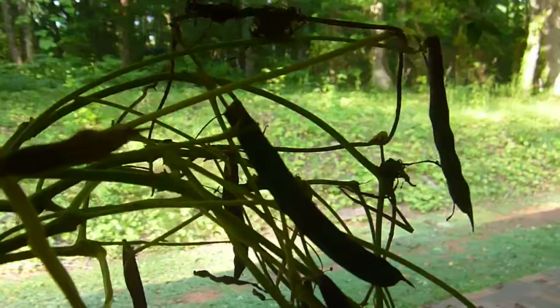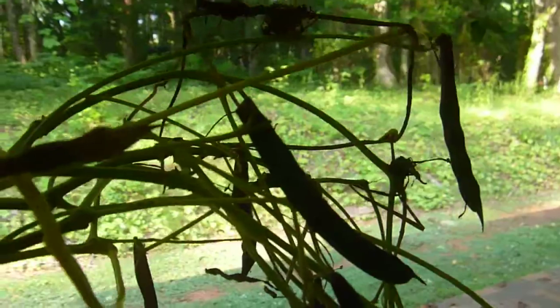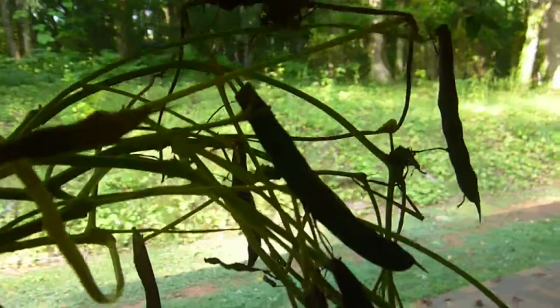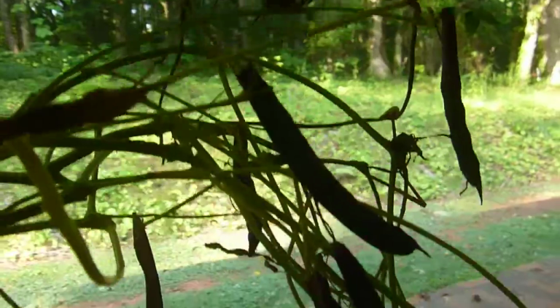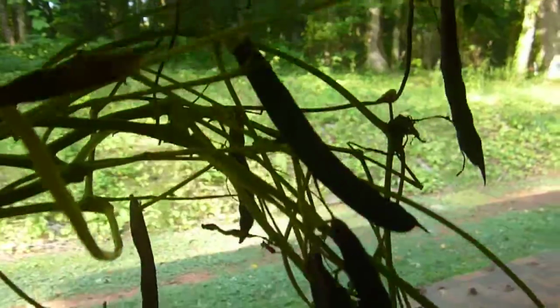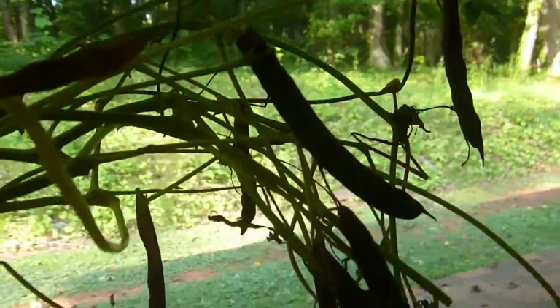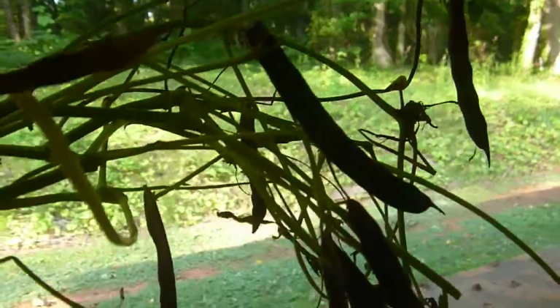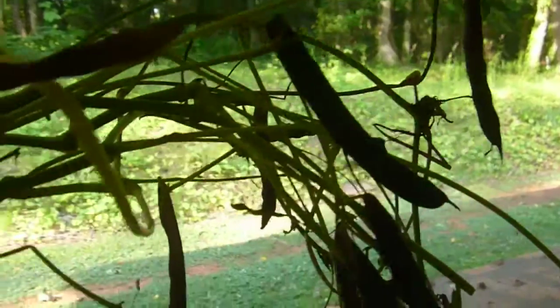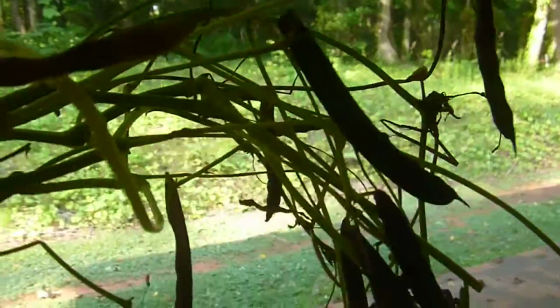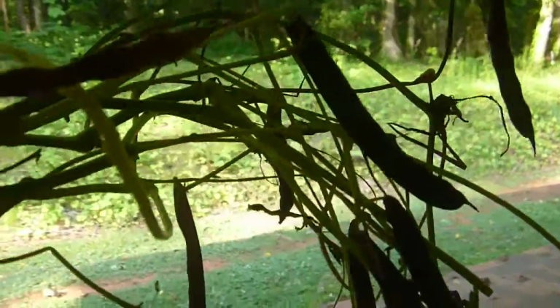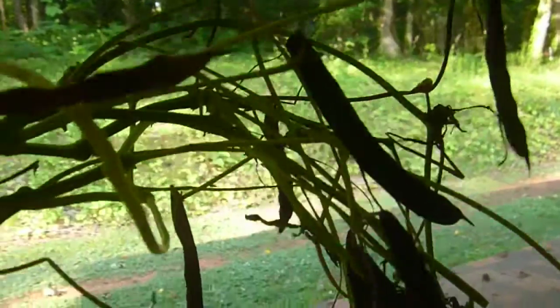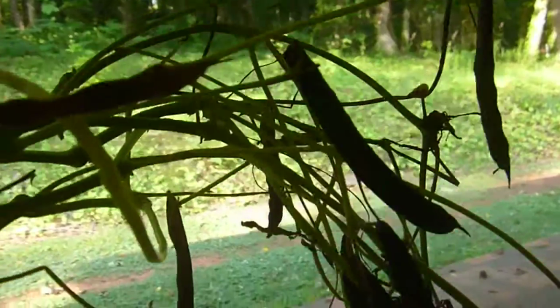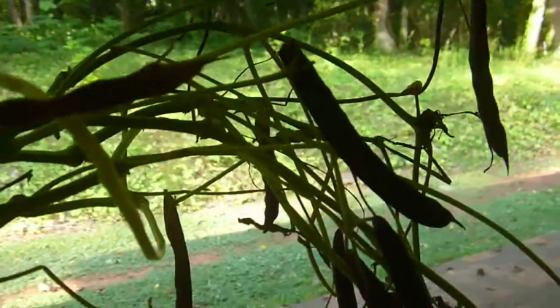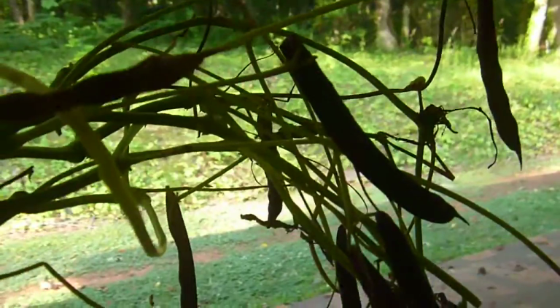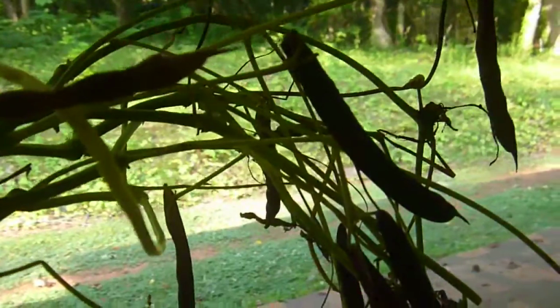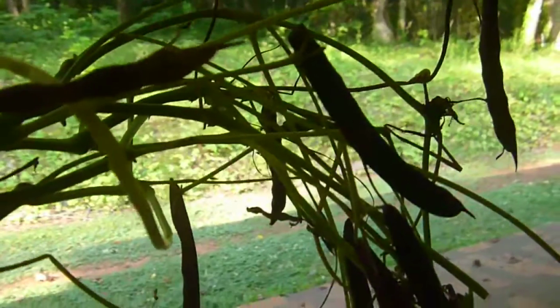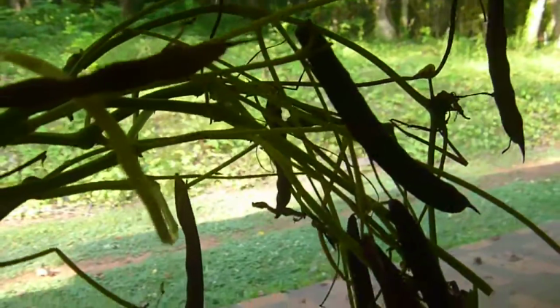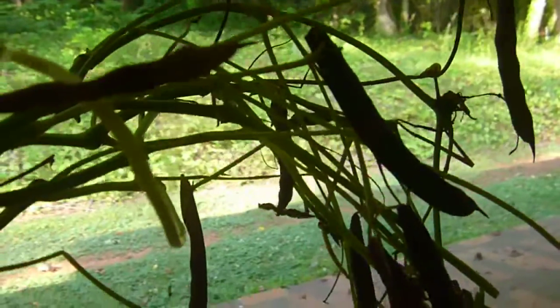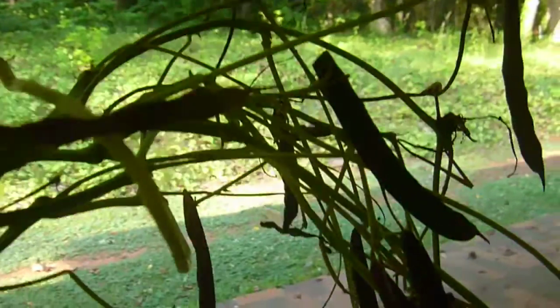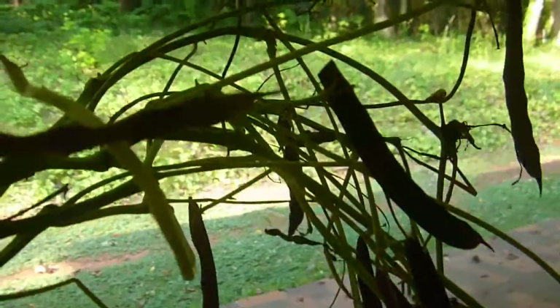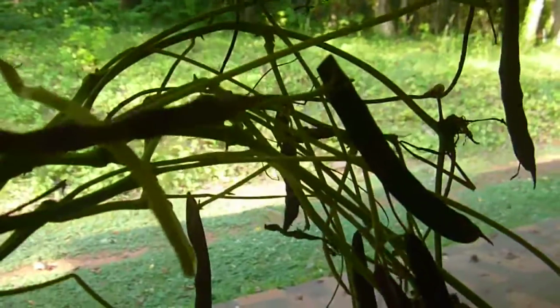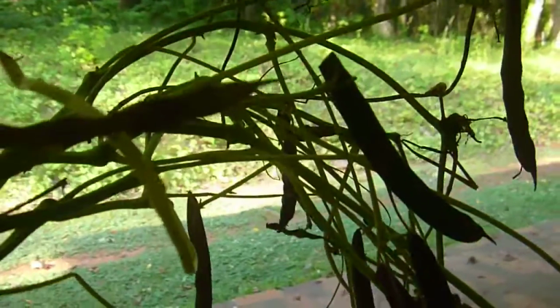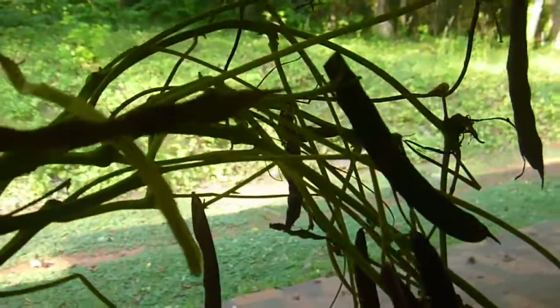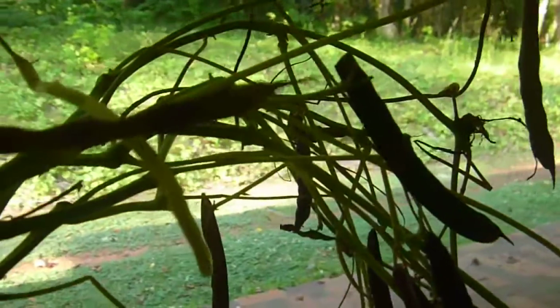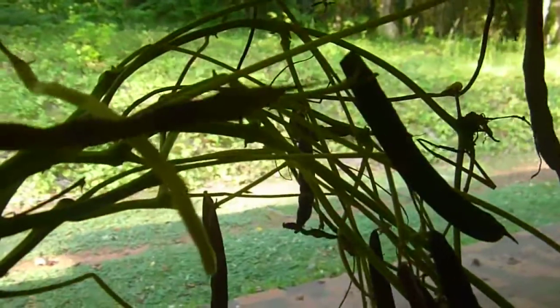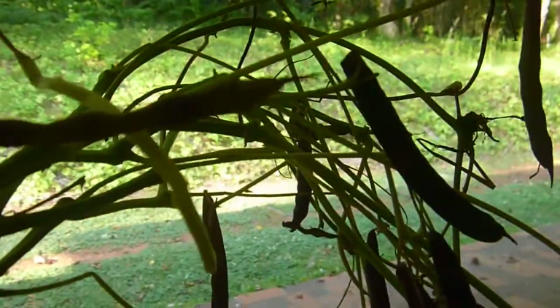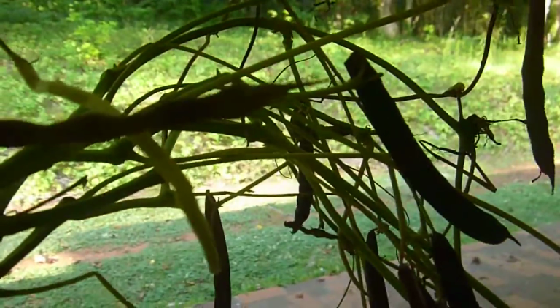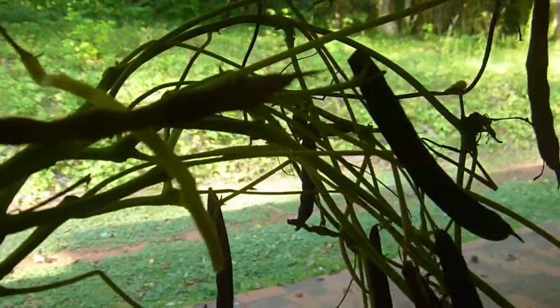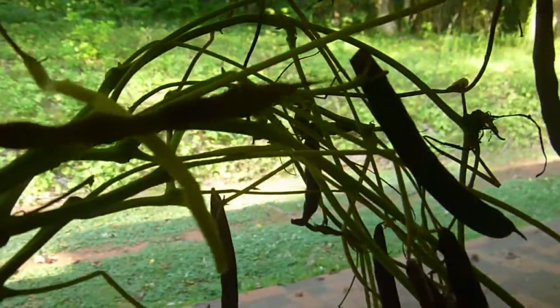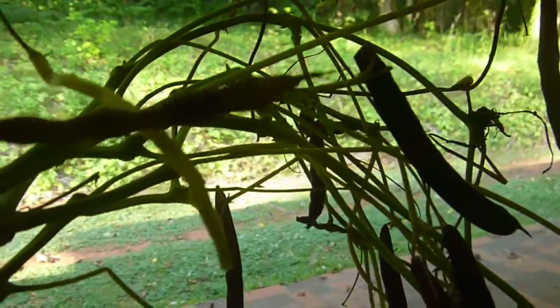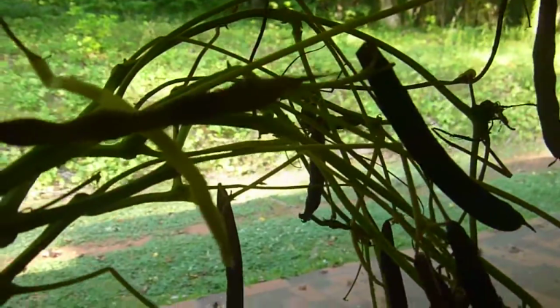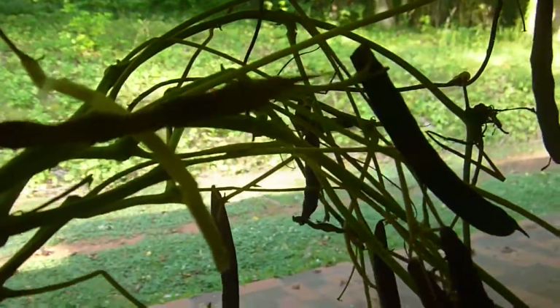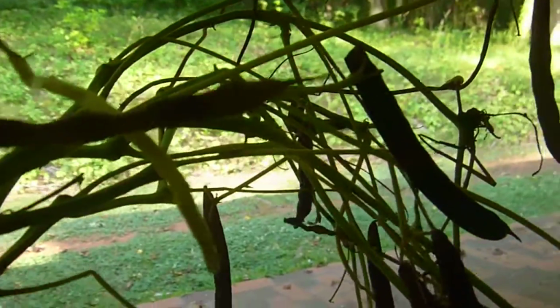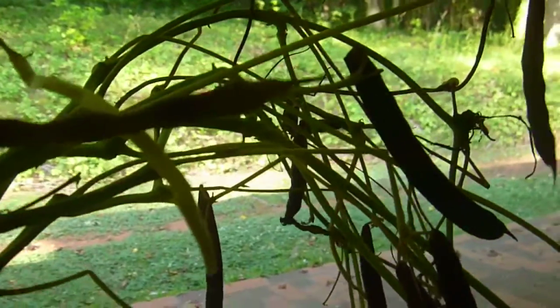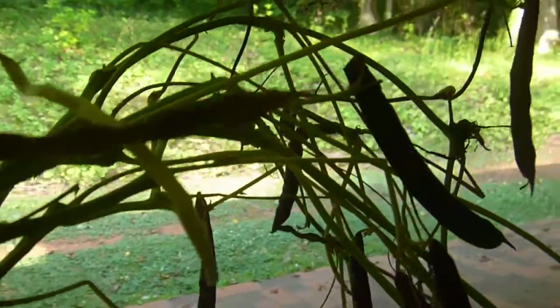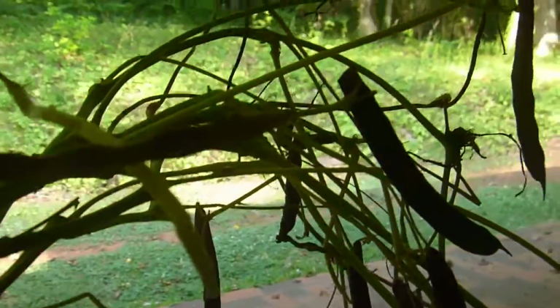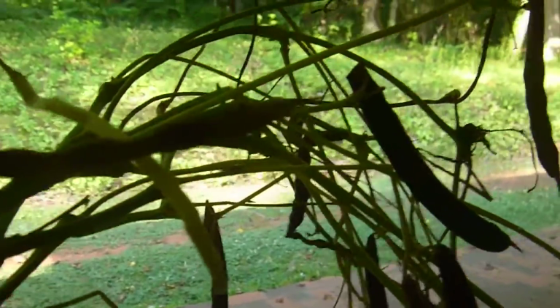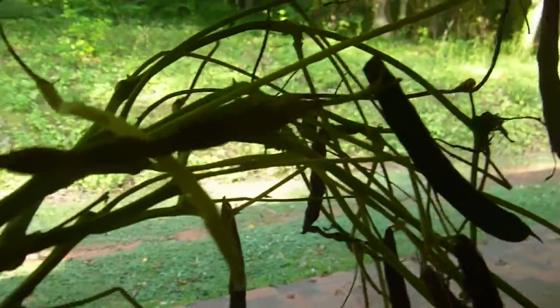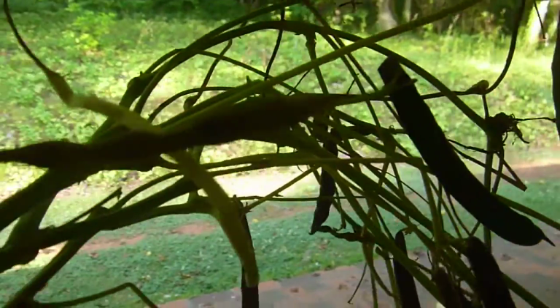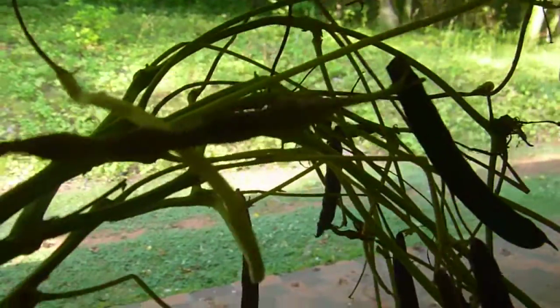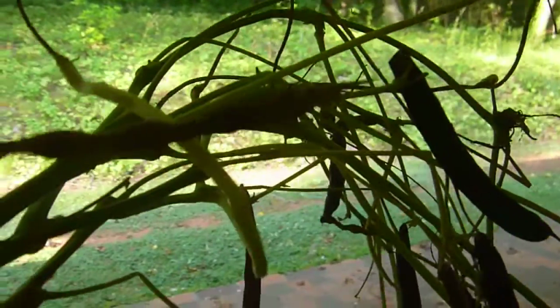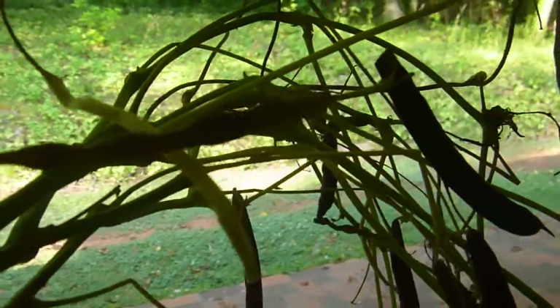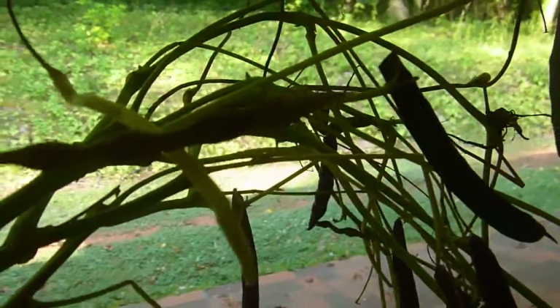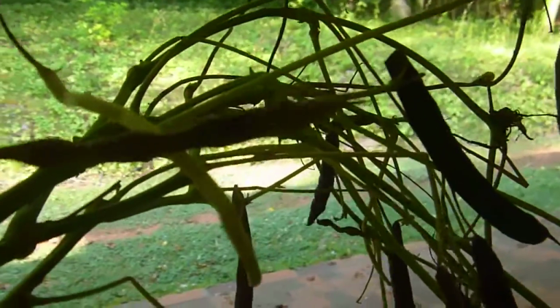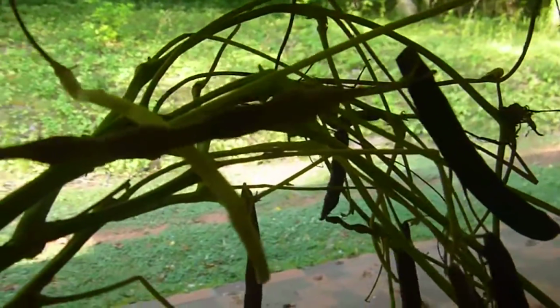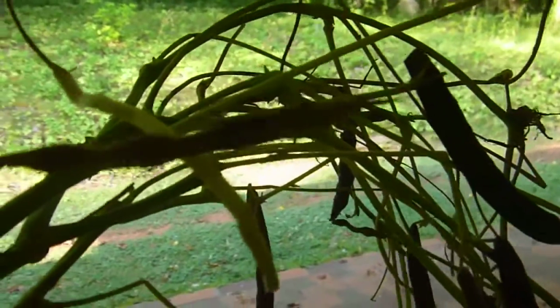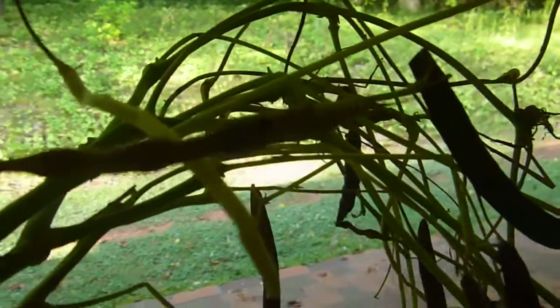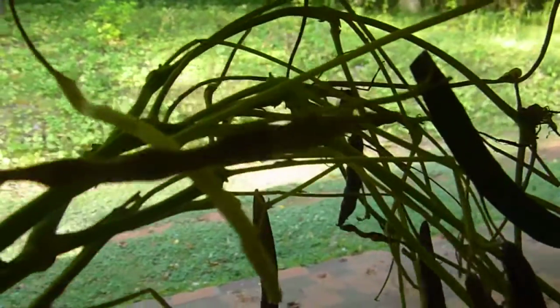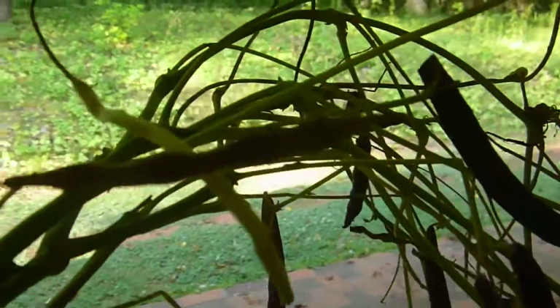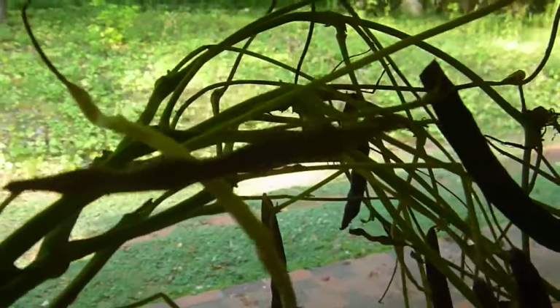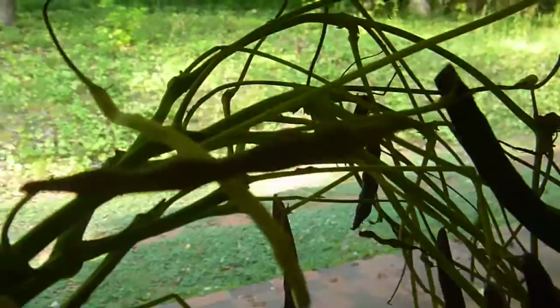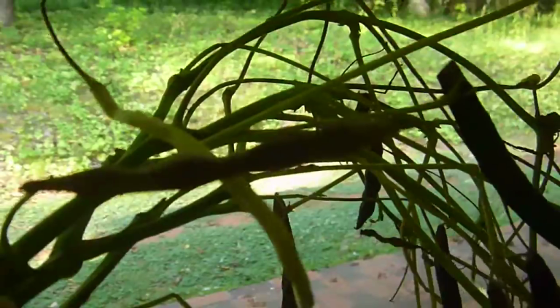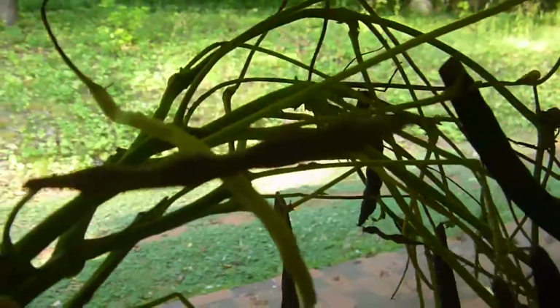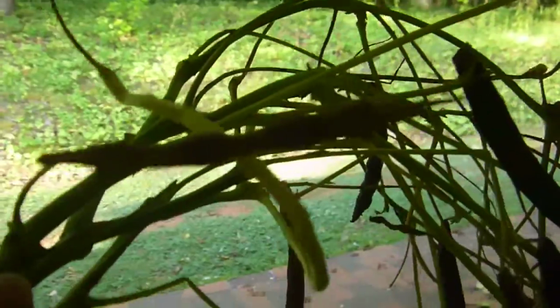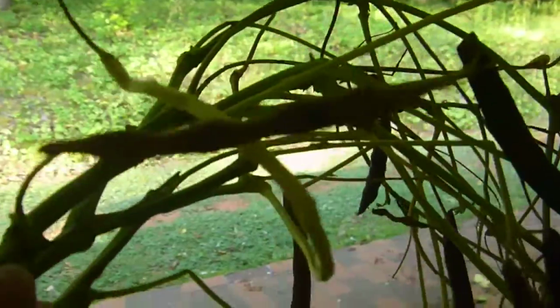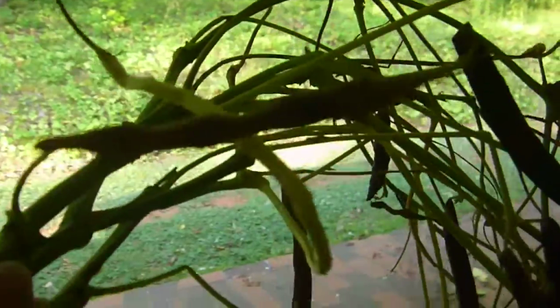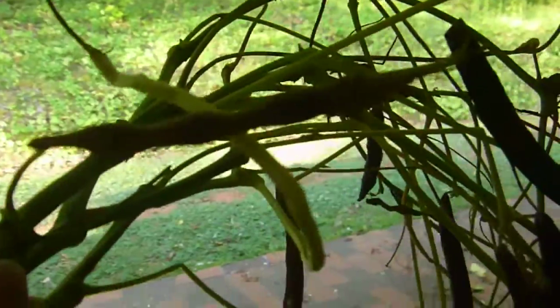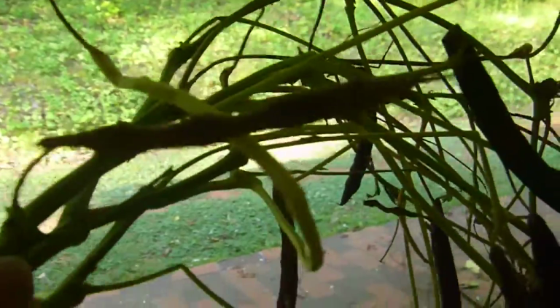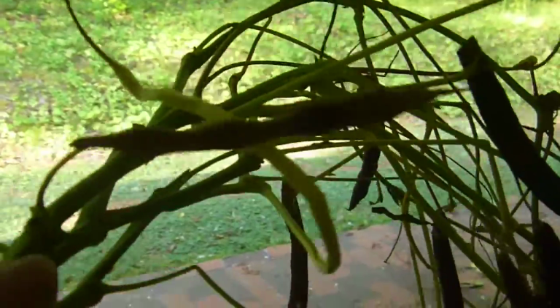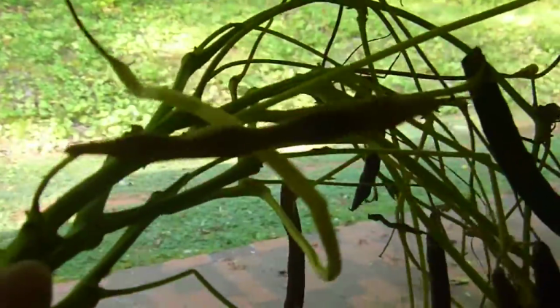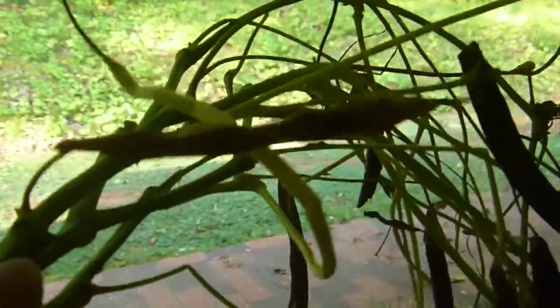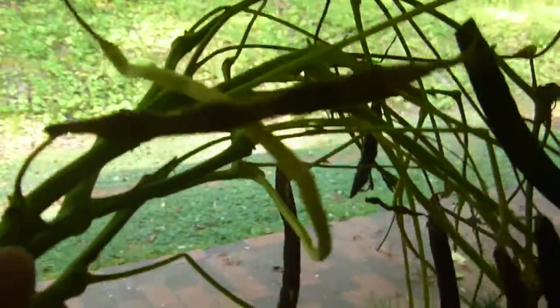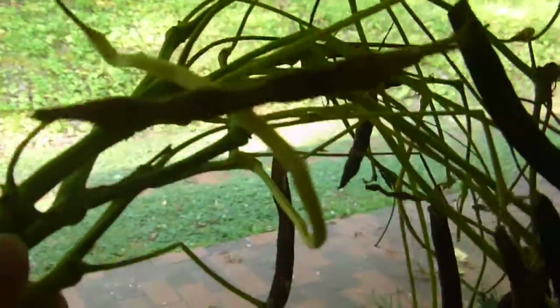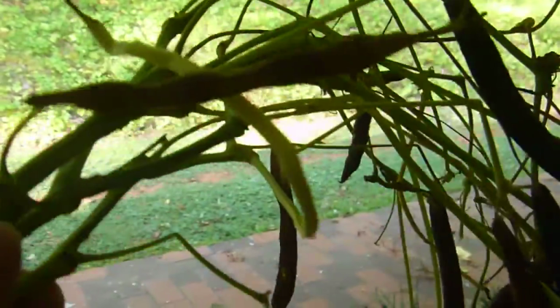Good morning, Sherry Brown, Sherry's Kitchen, sitting on the rocking chair porch. If we're quiet, we can hear the woodpeckers and the birds this morning.